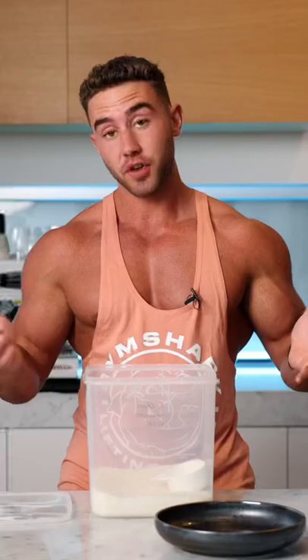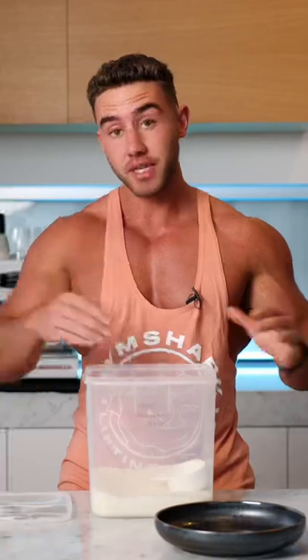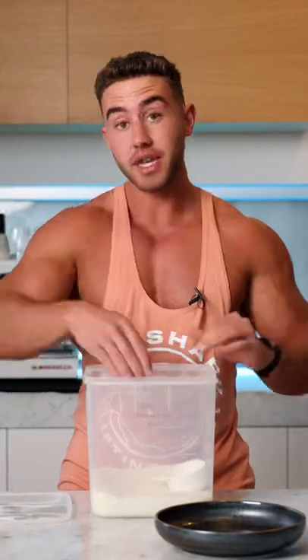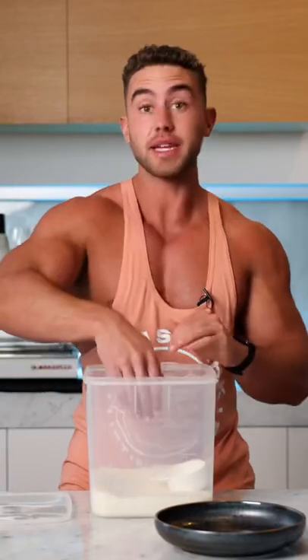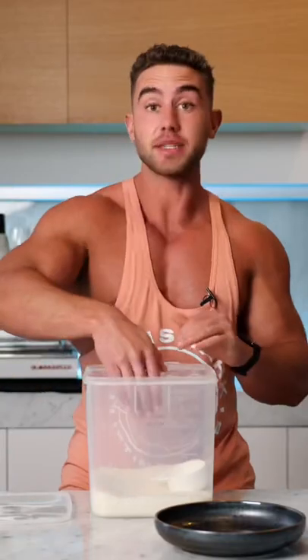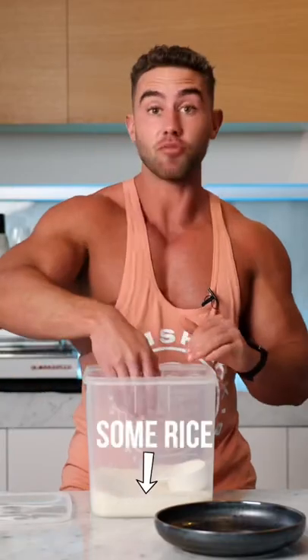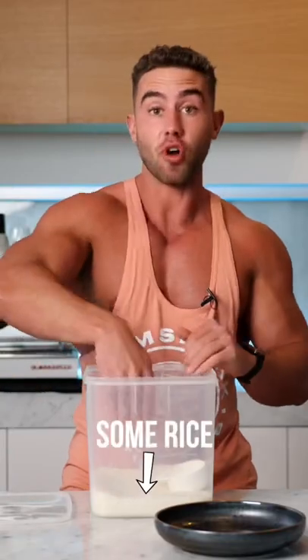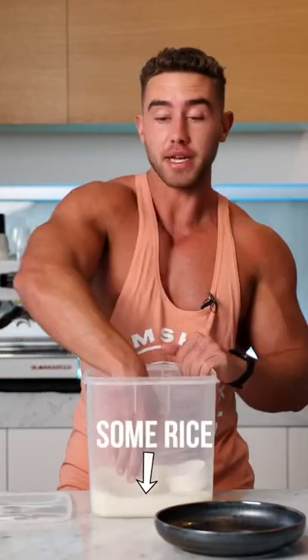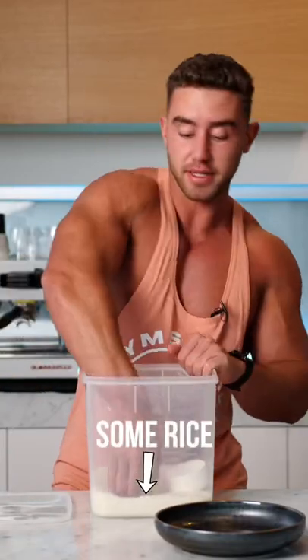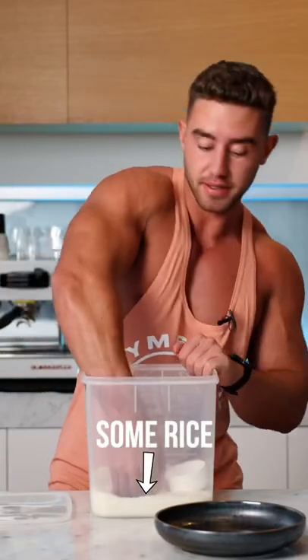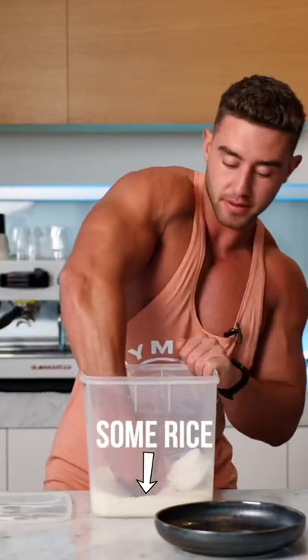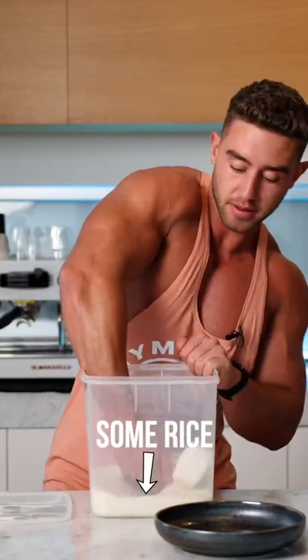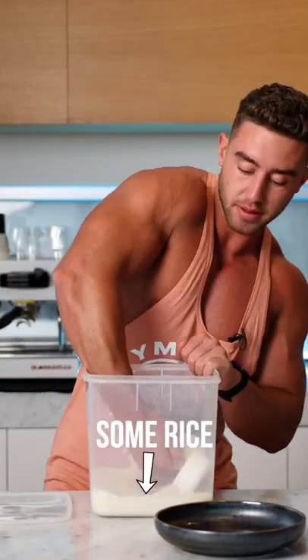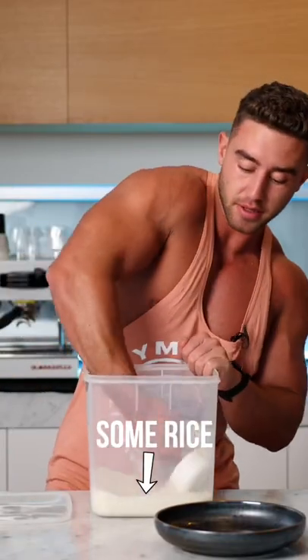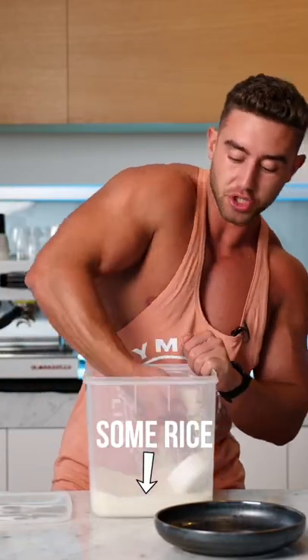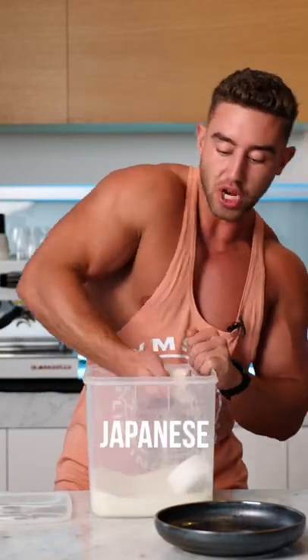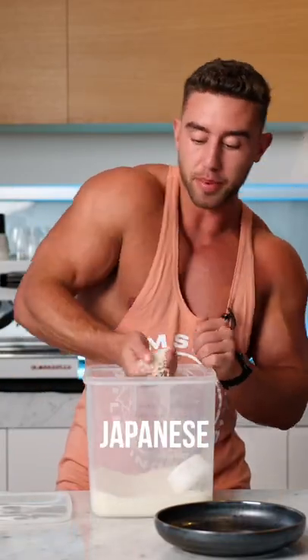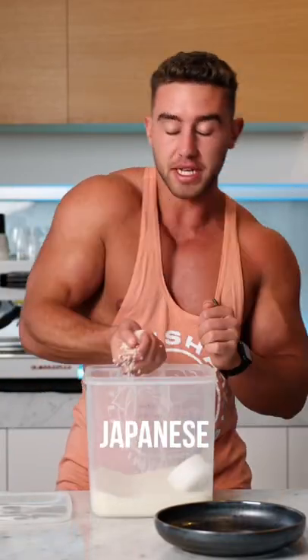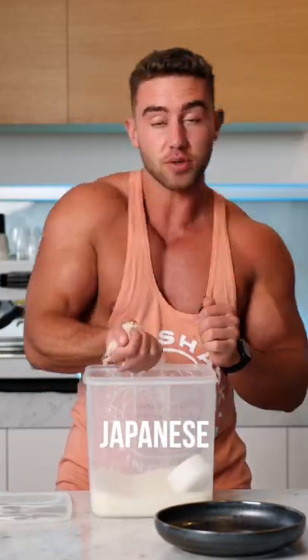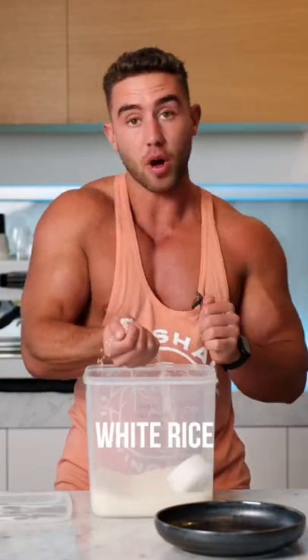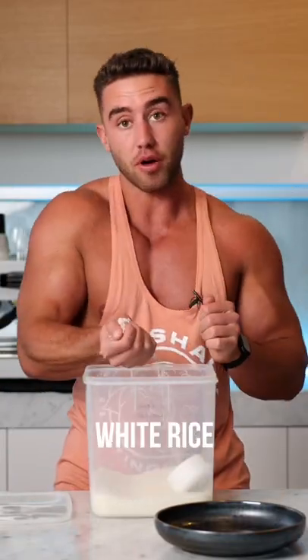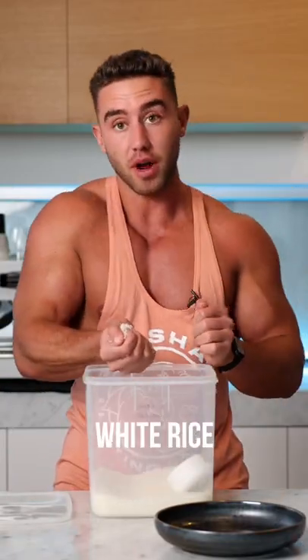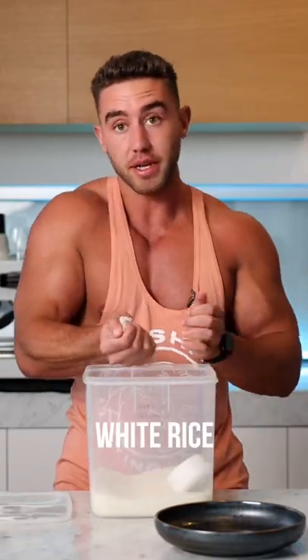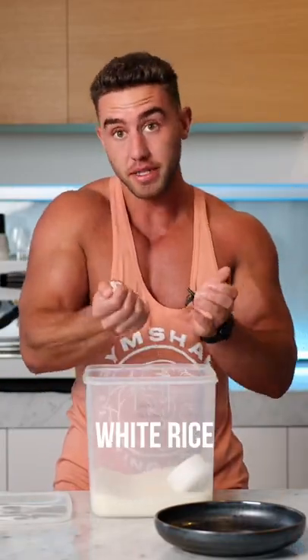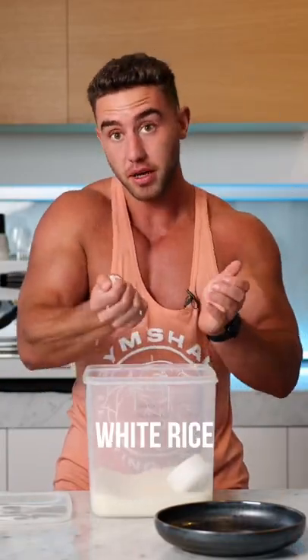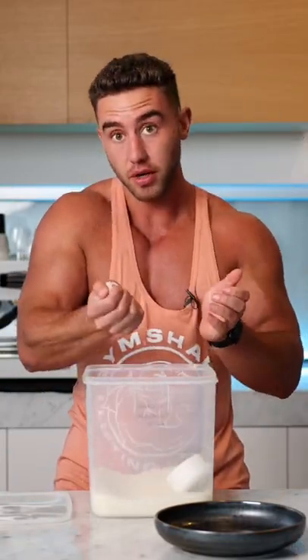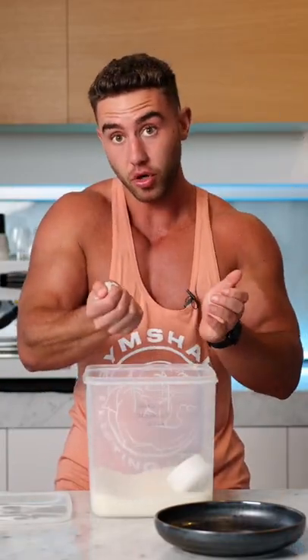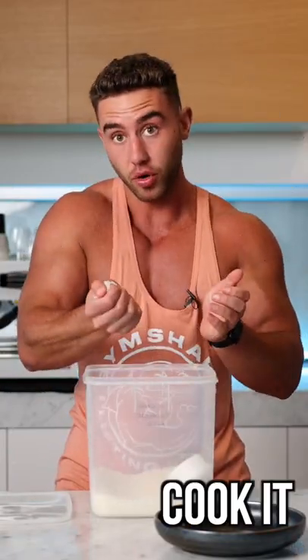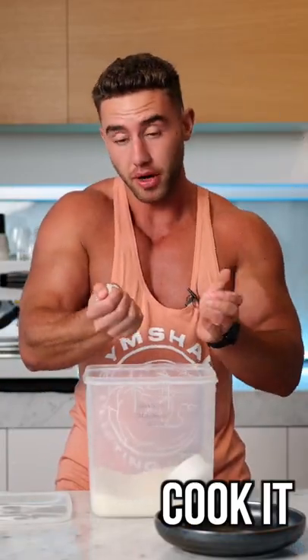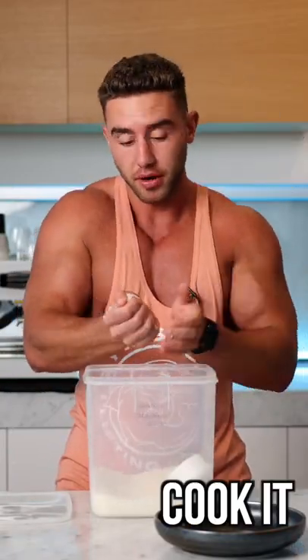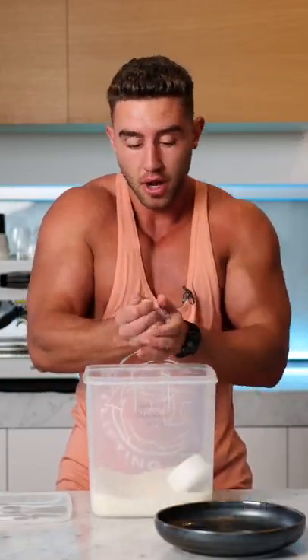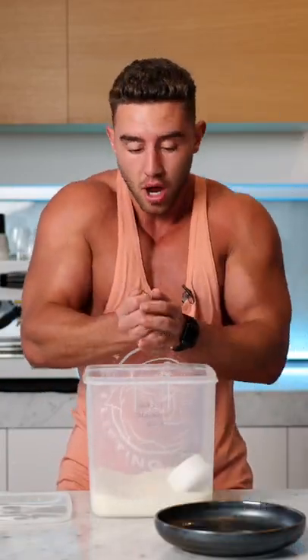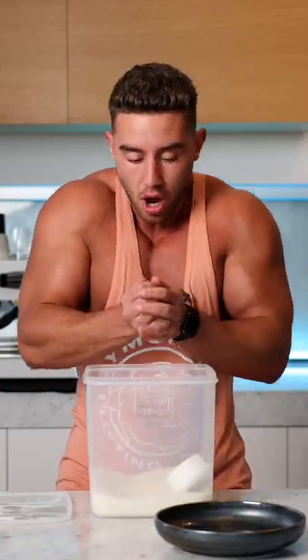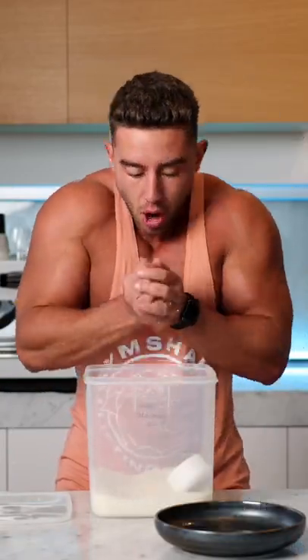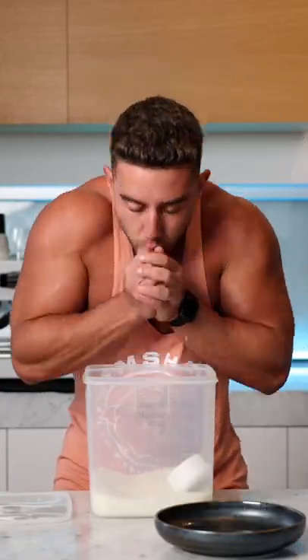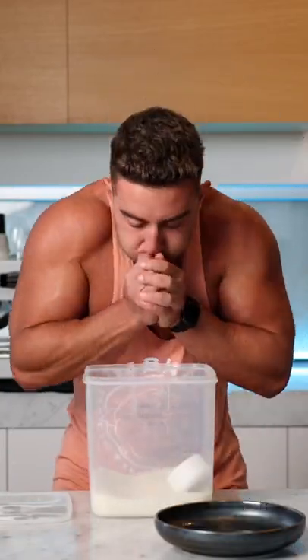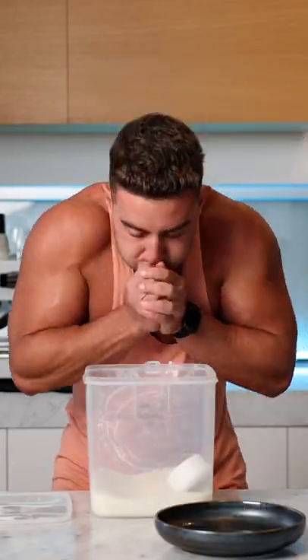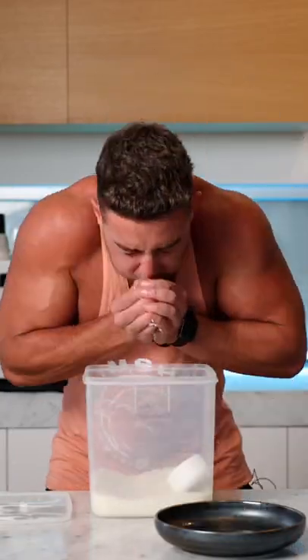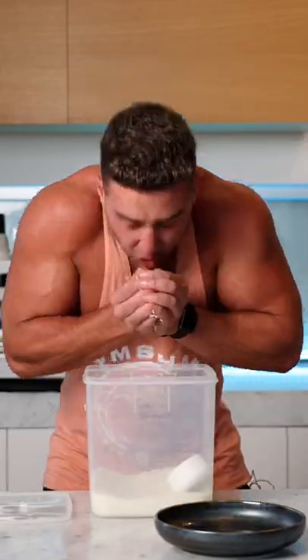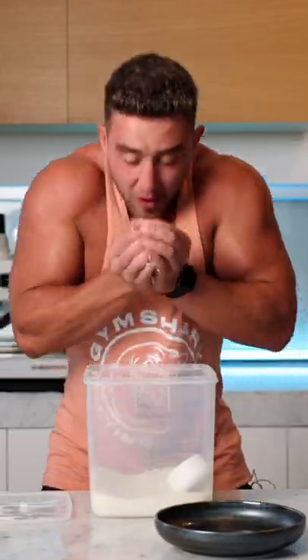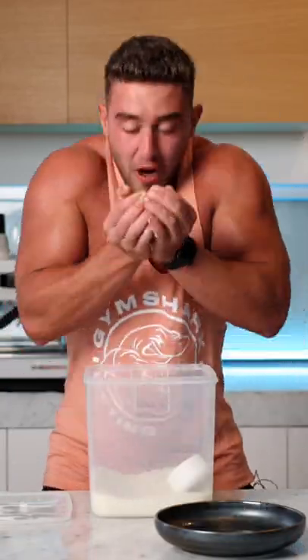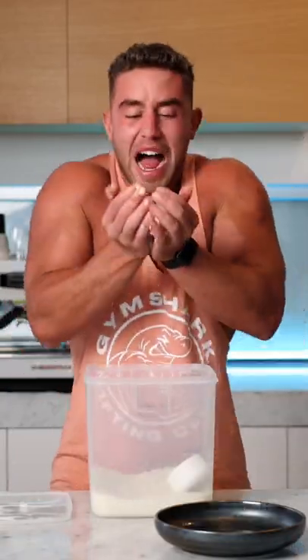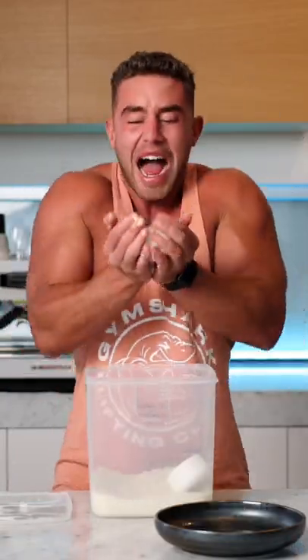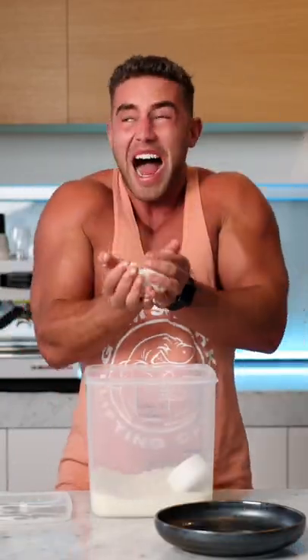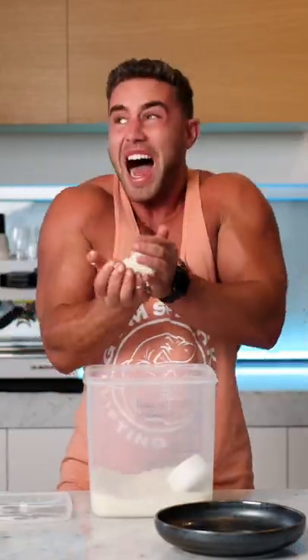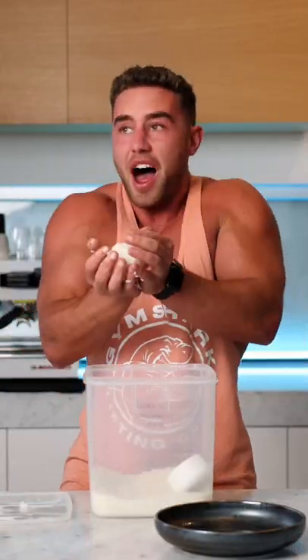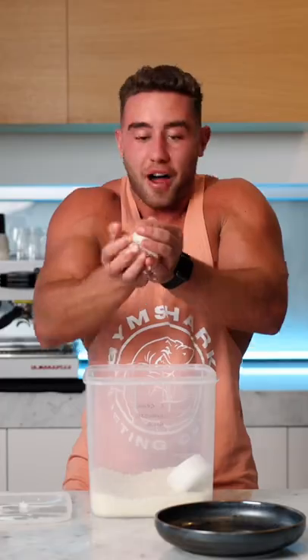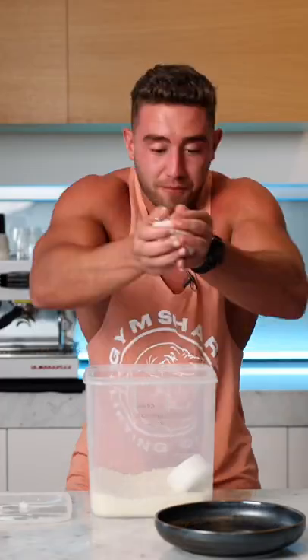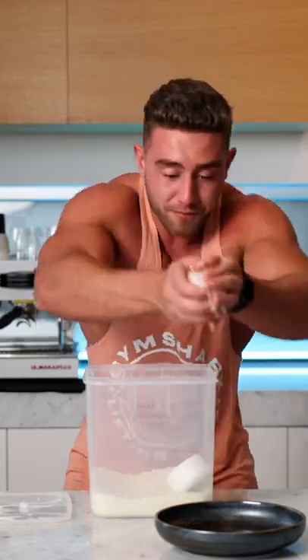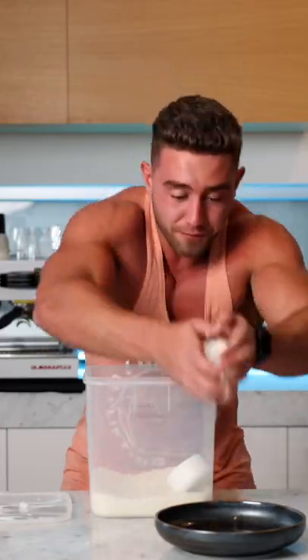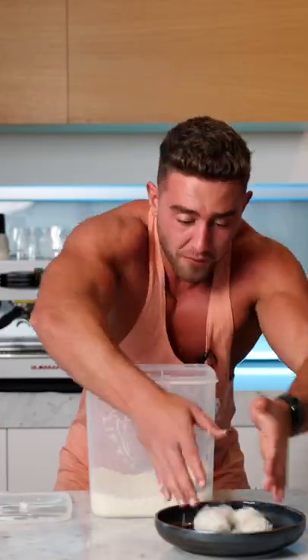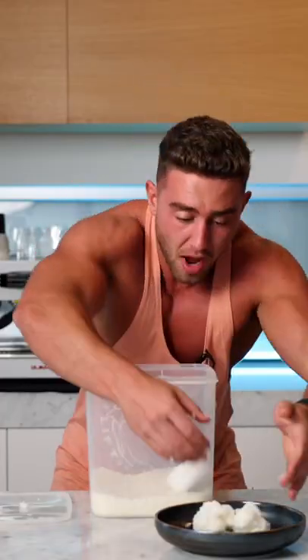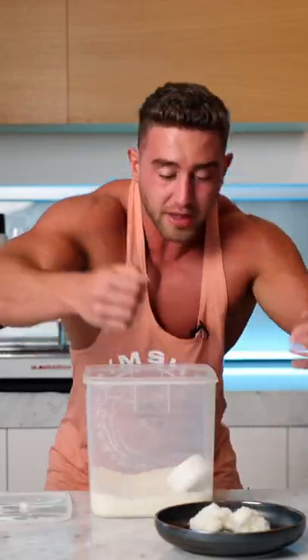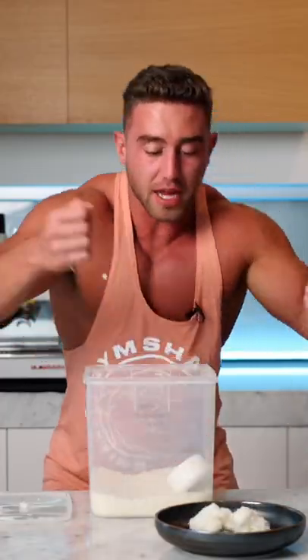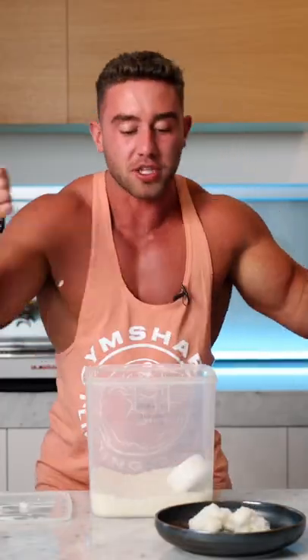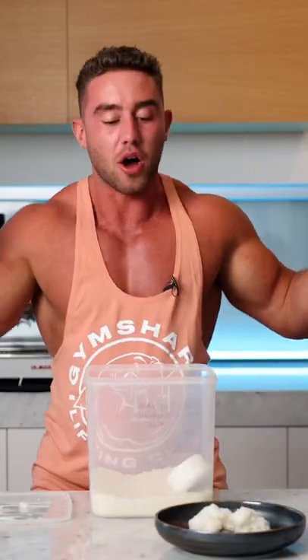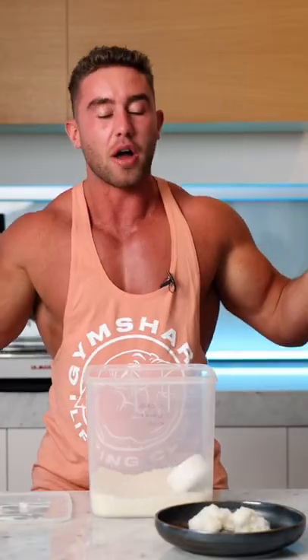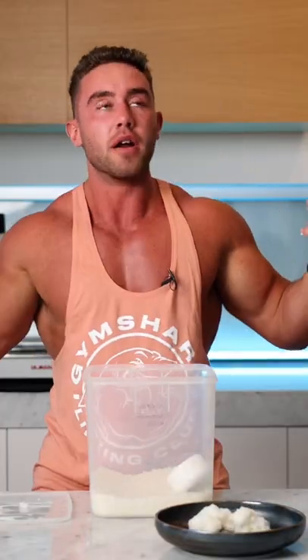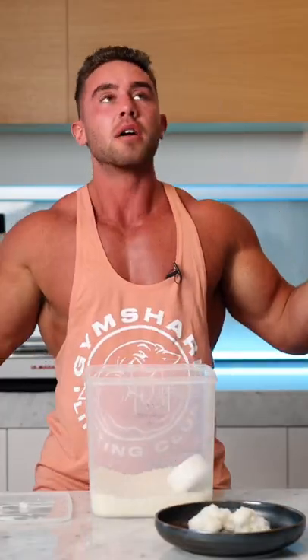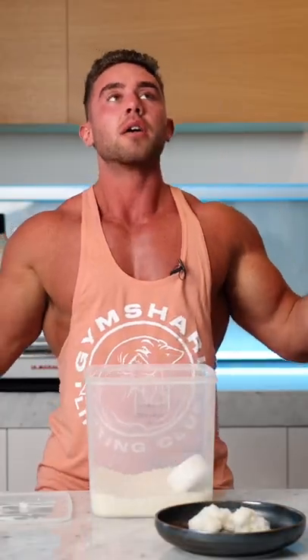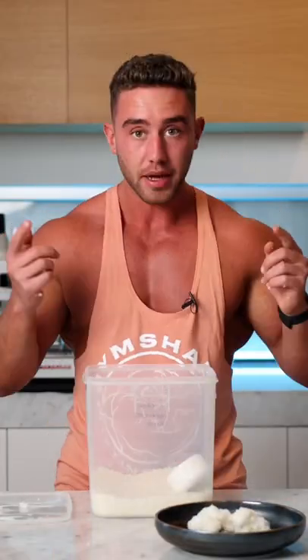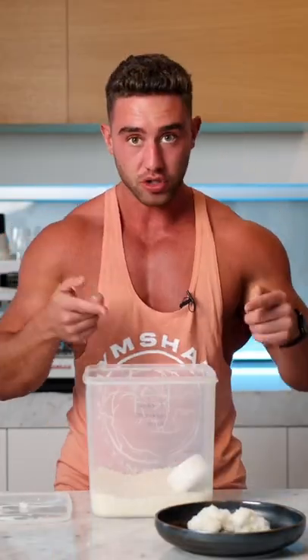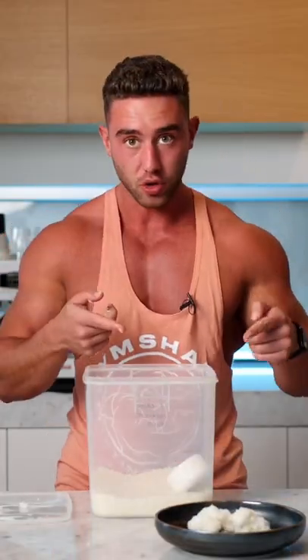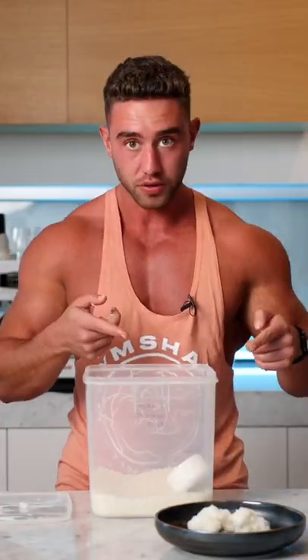First, you're gonna need some rice. Japanese white rice. Cook it. It's cooked.